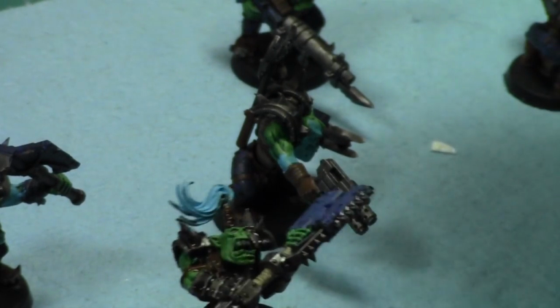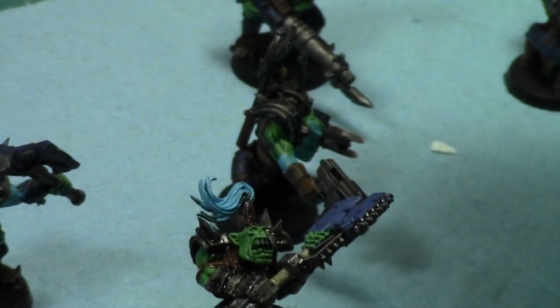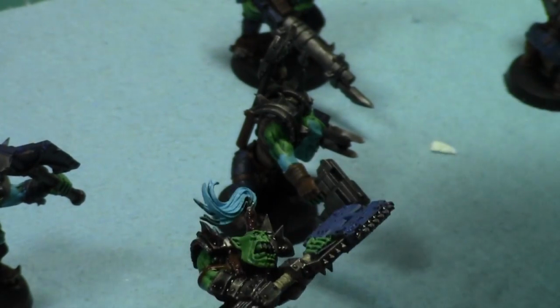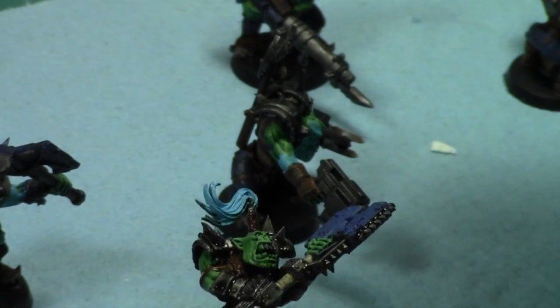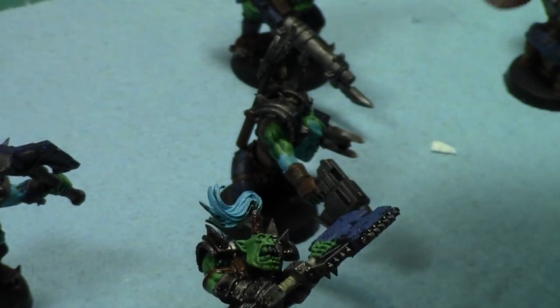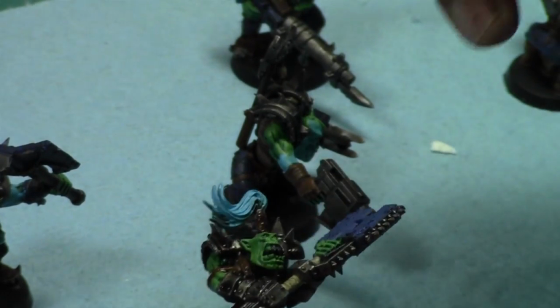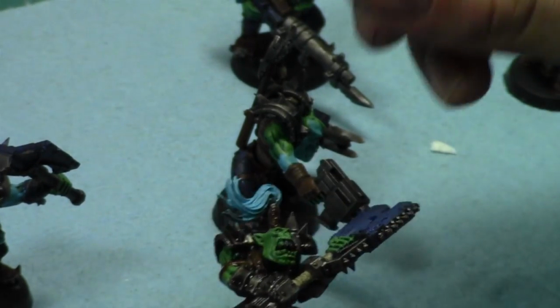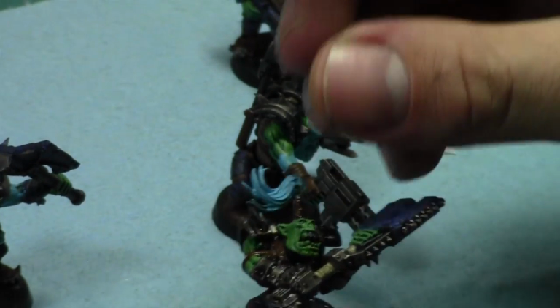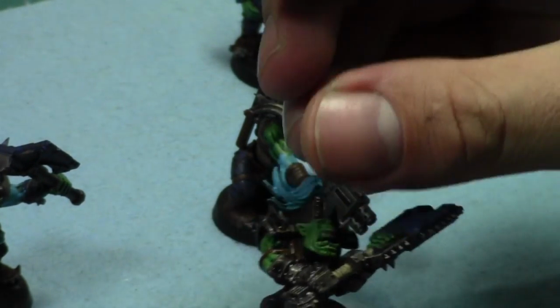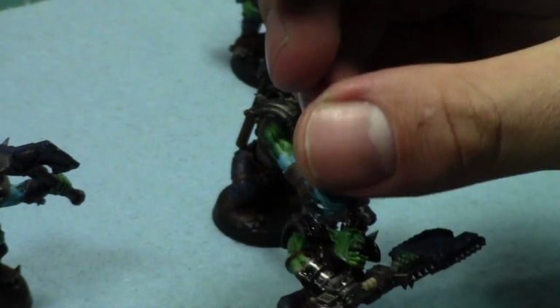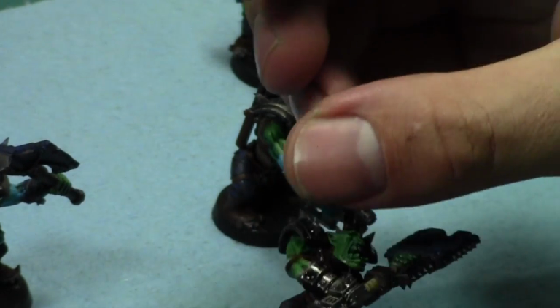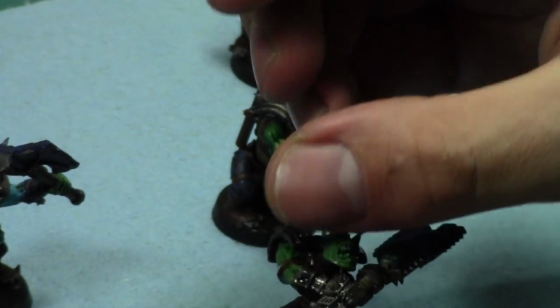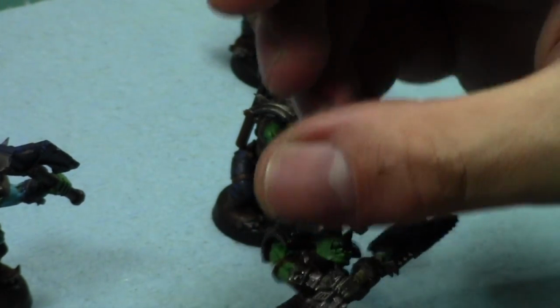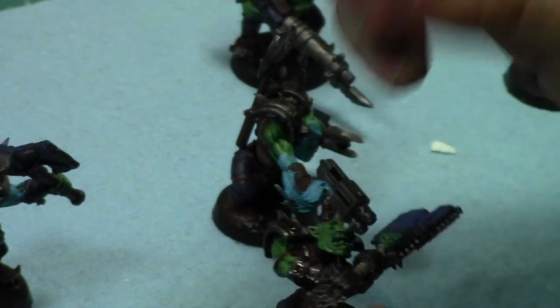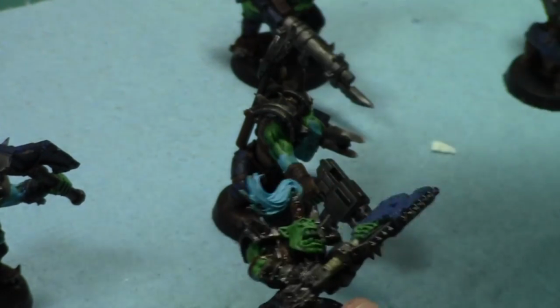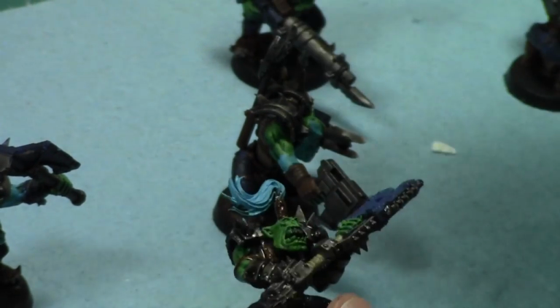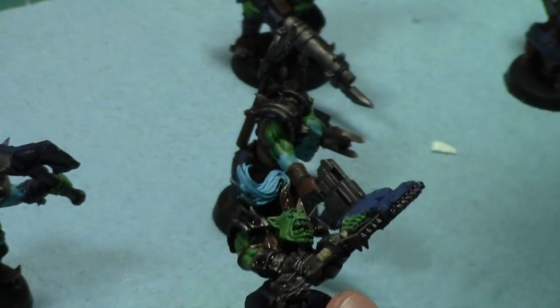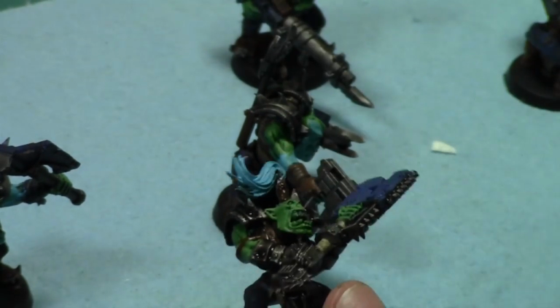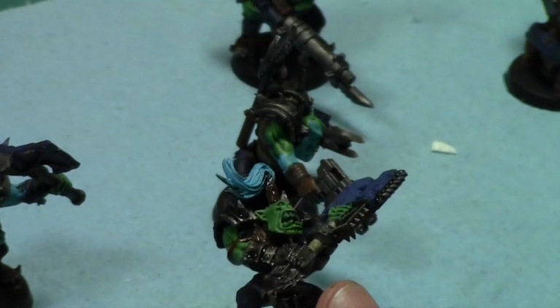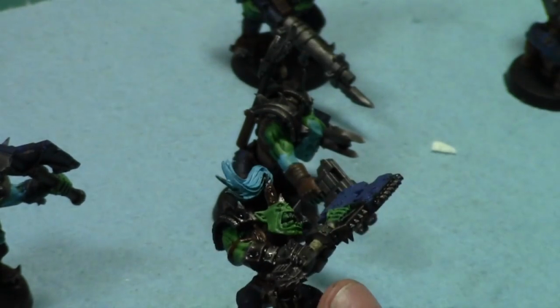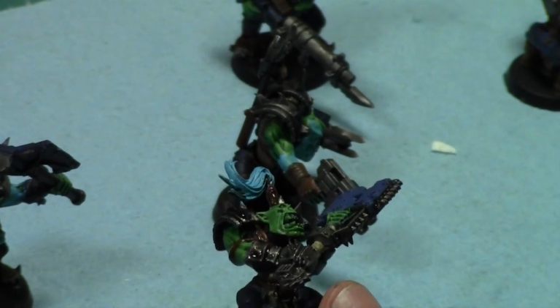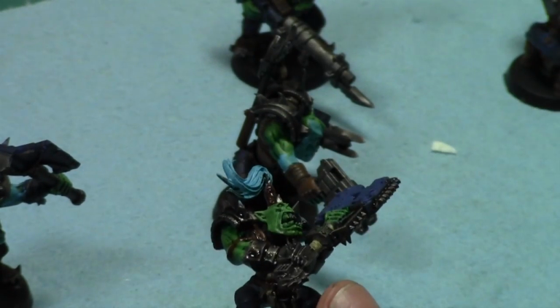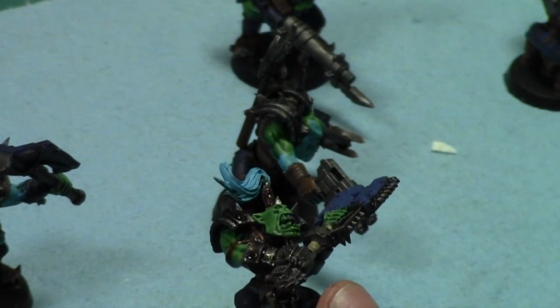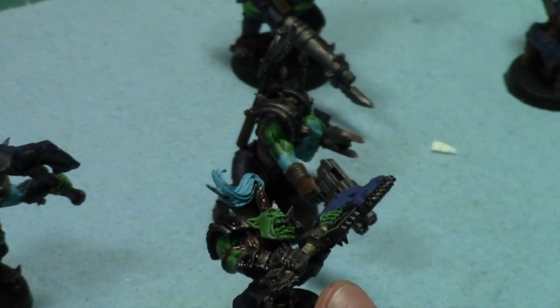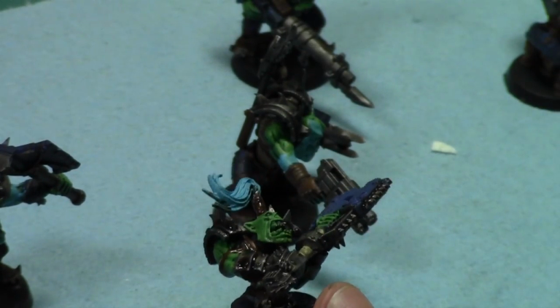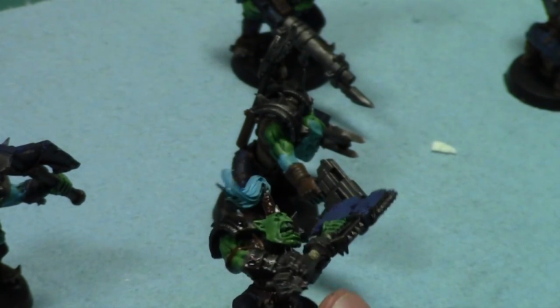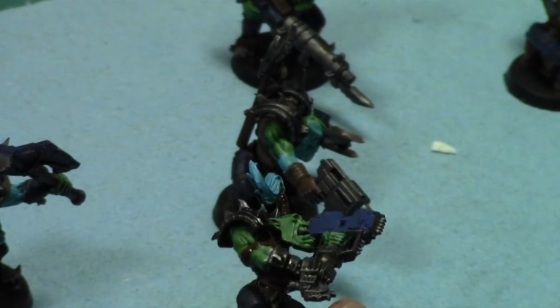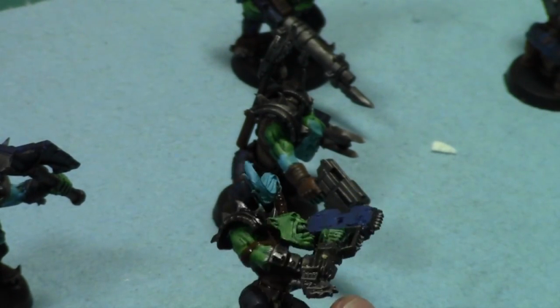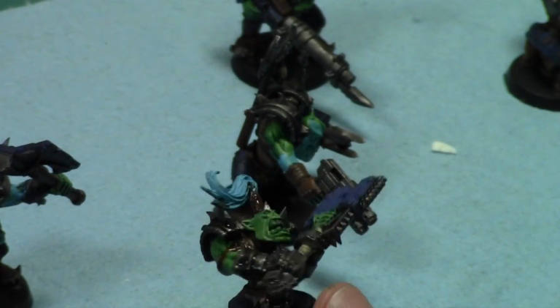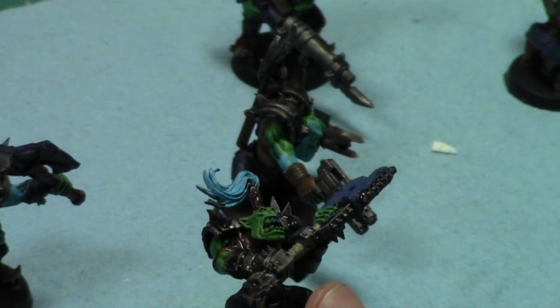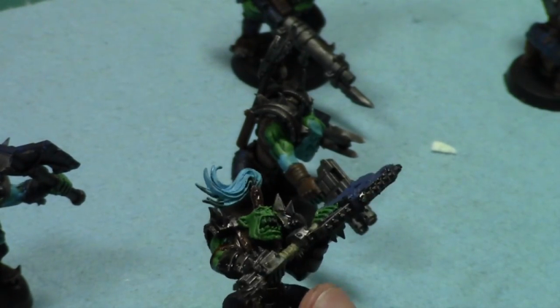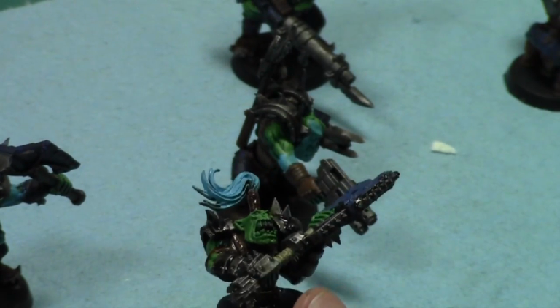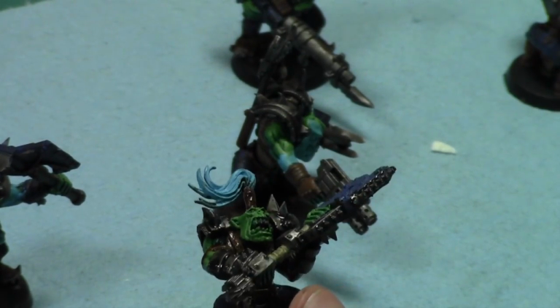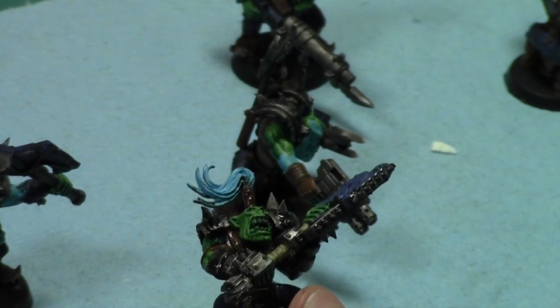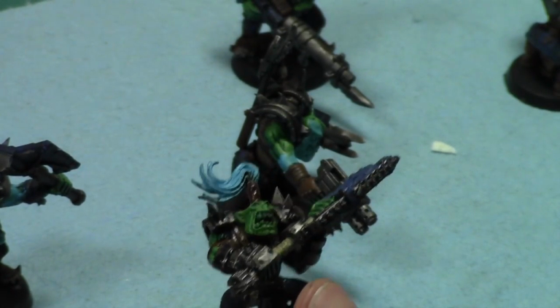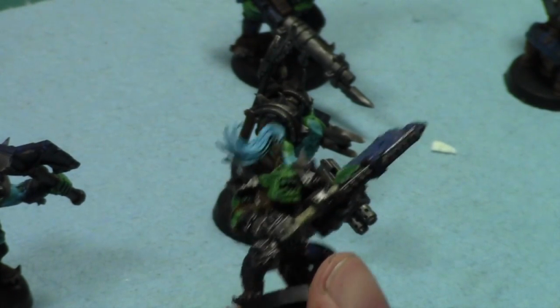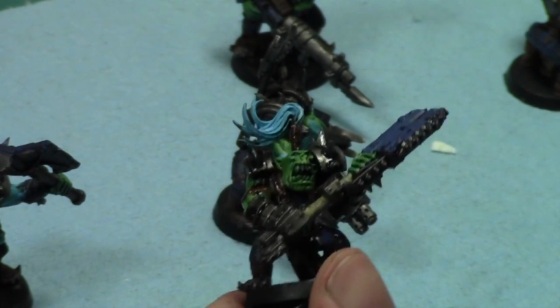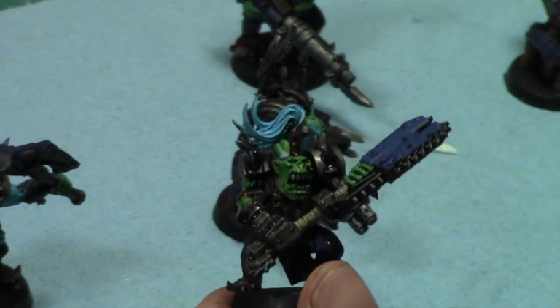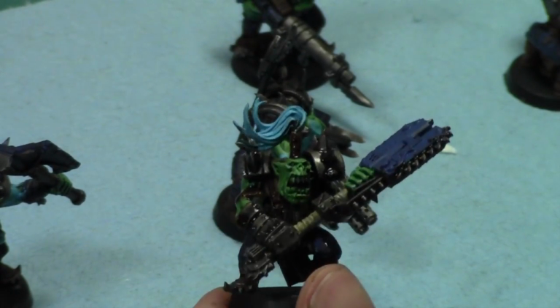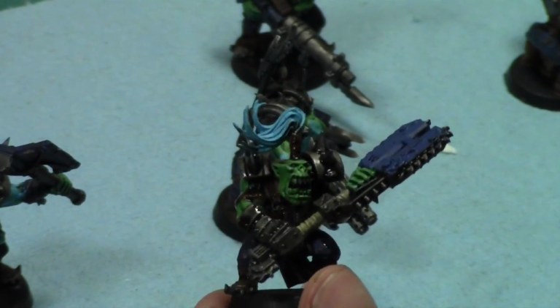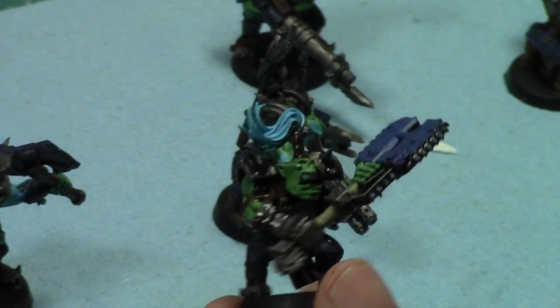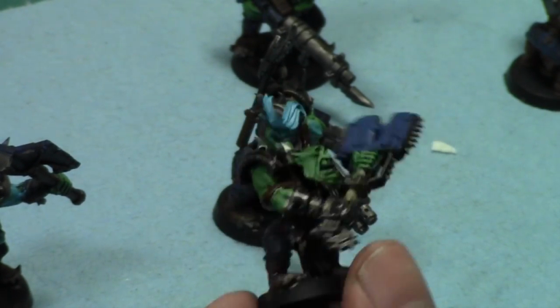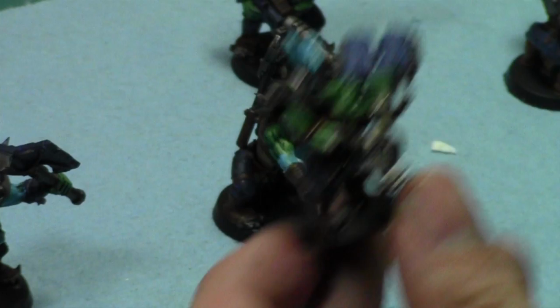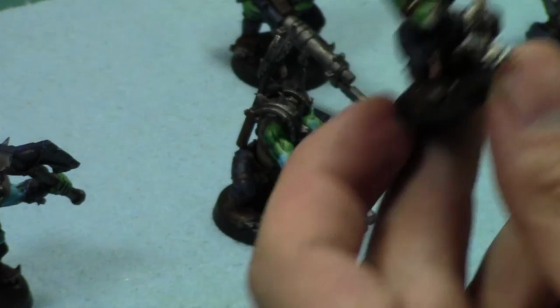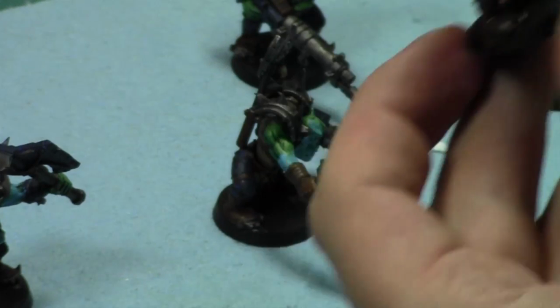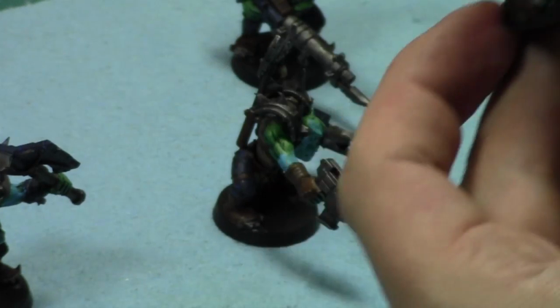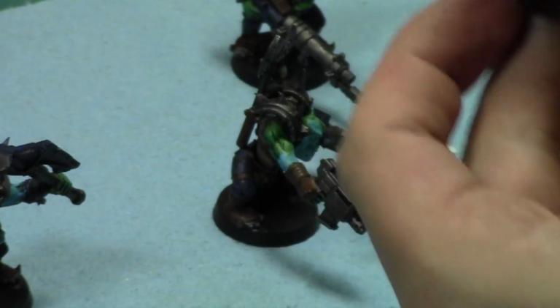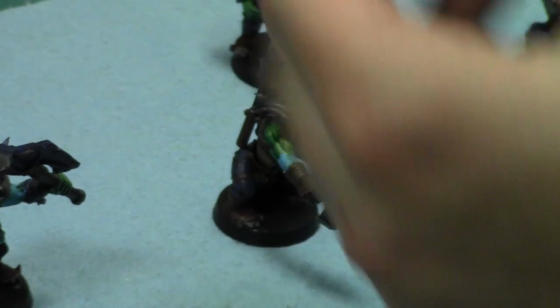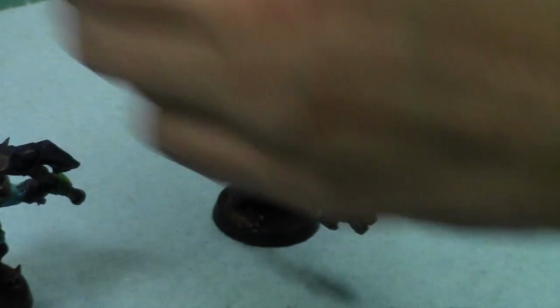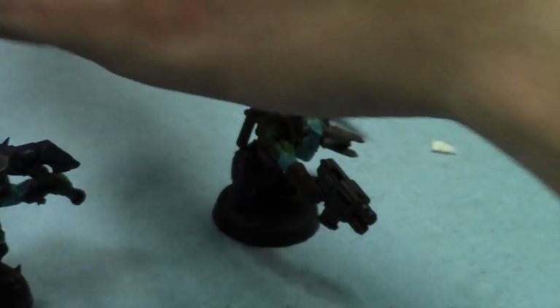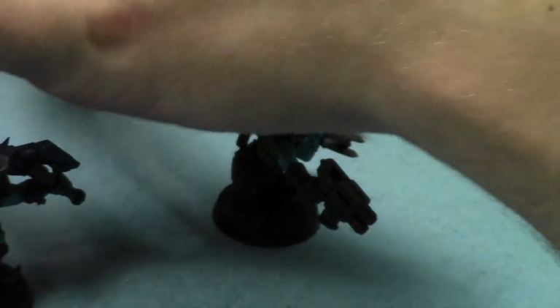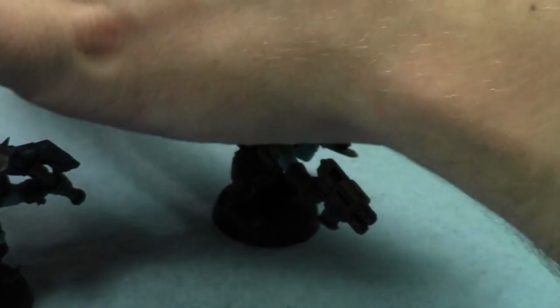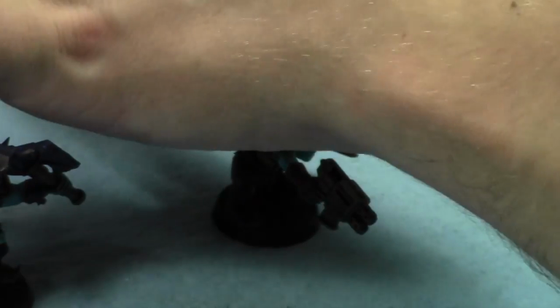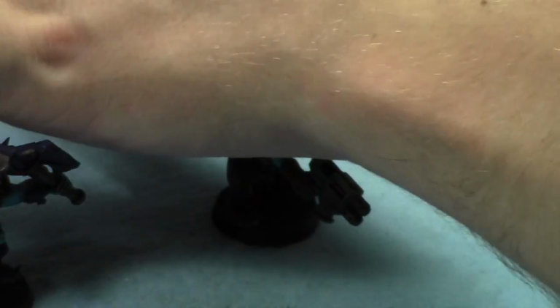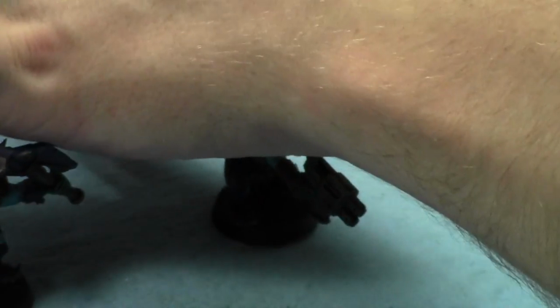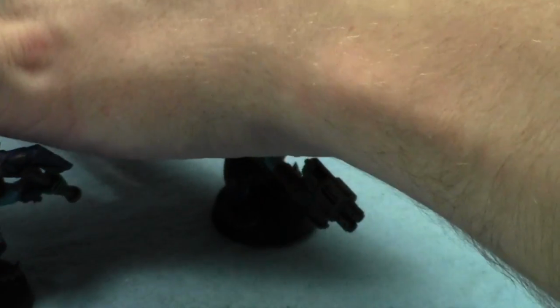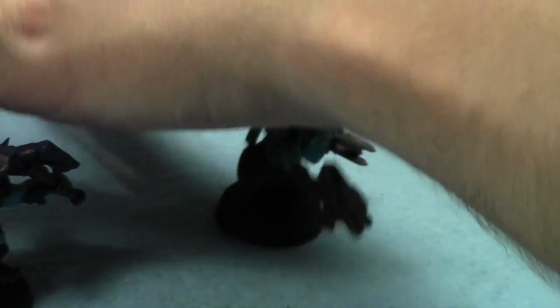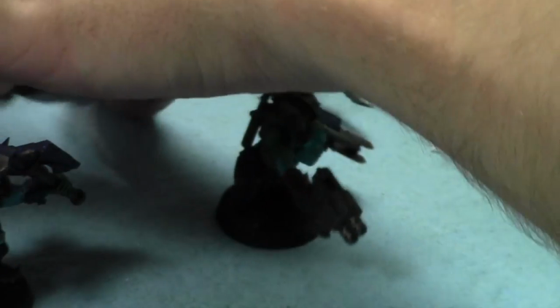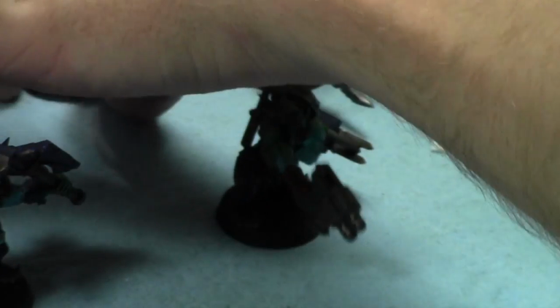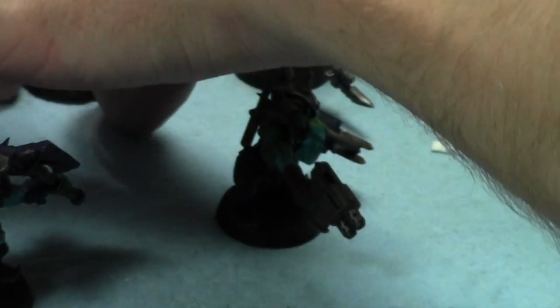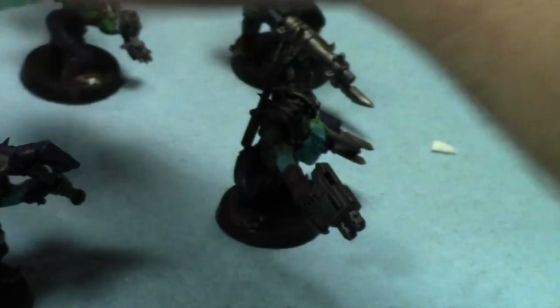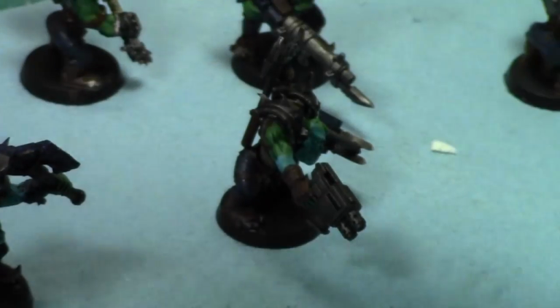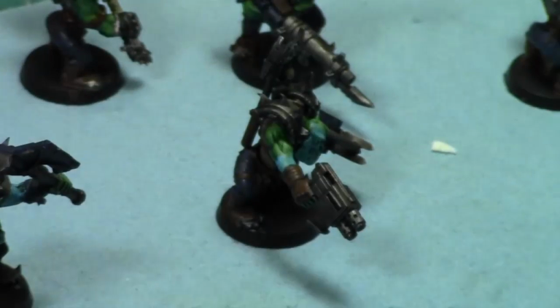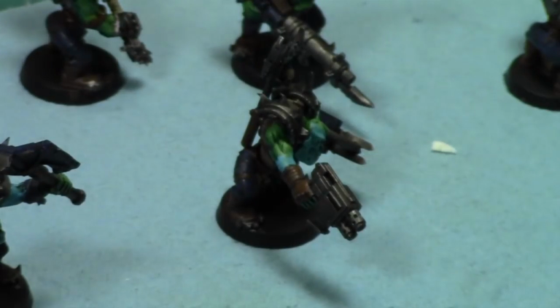These guys are almost done. I just gotta do the eyes, the teeth, and the blue.